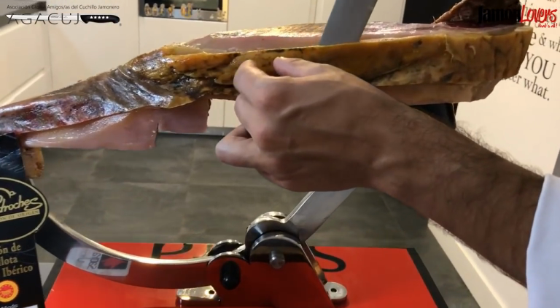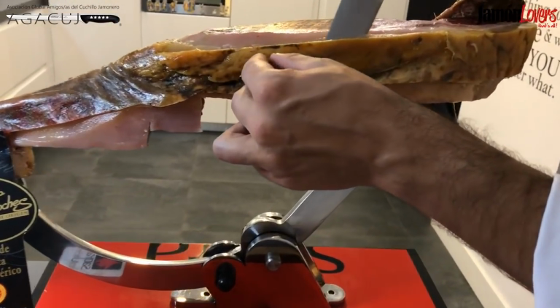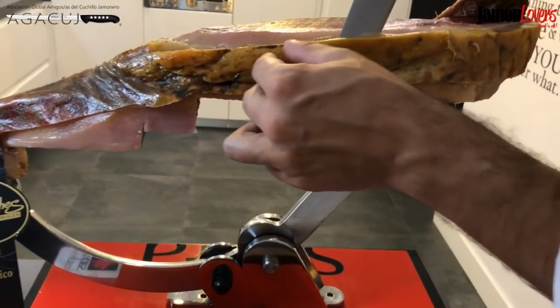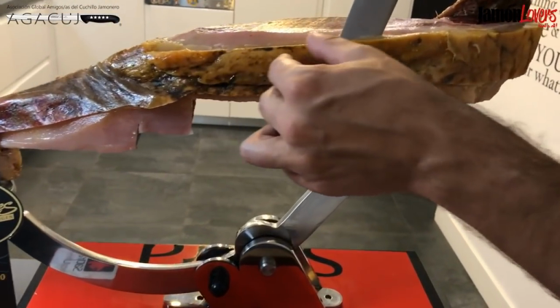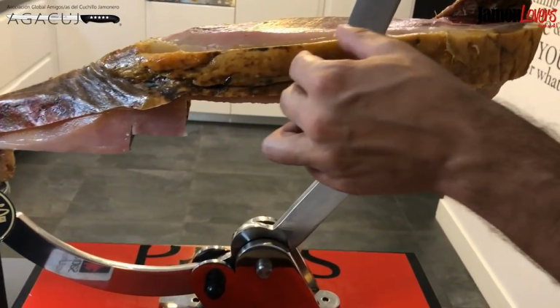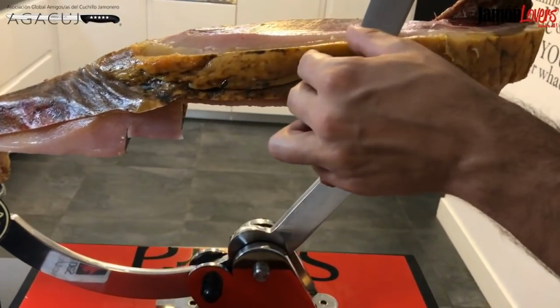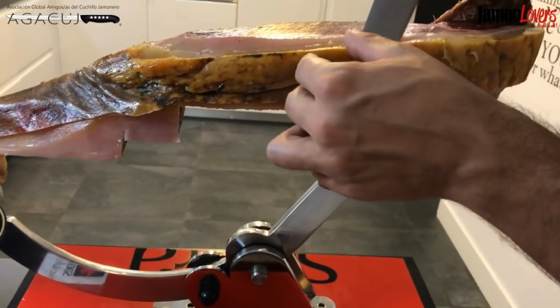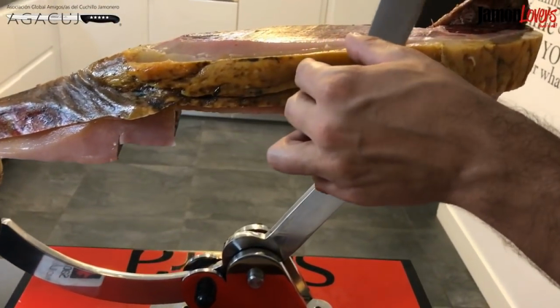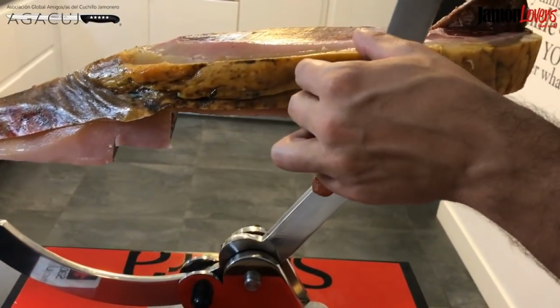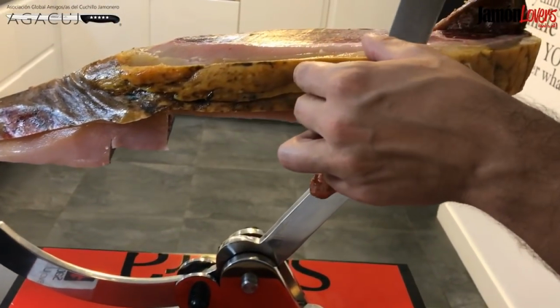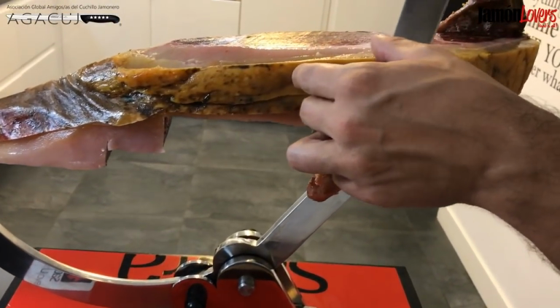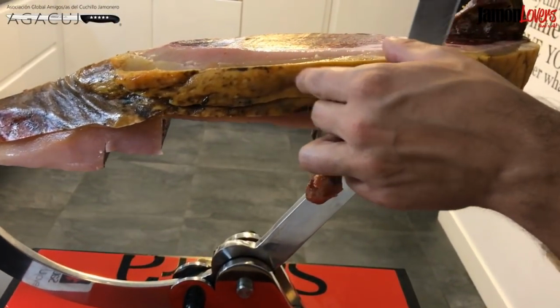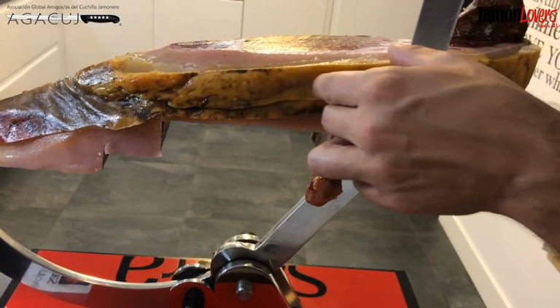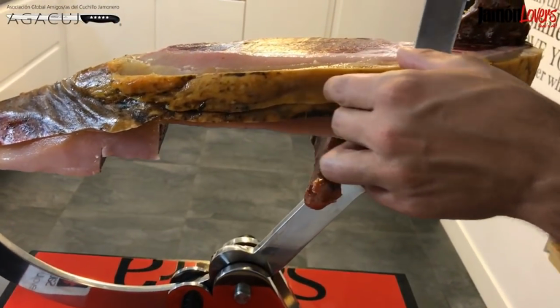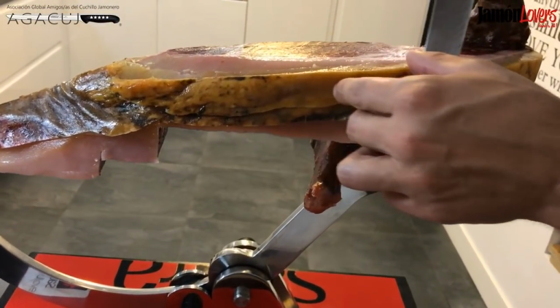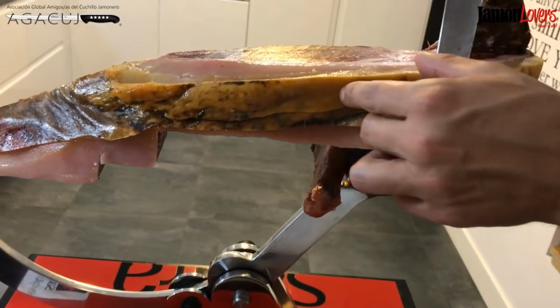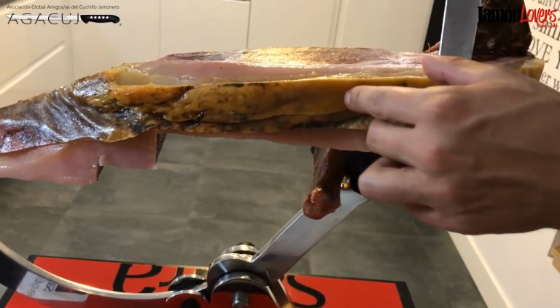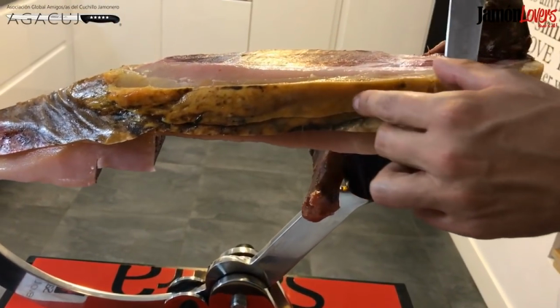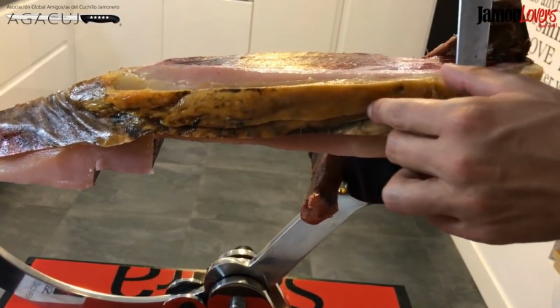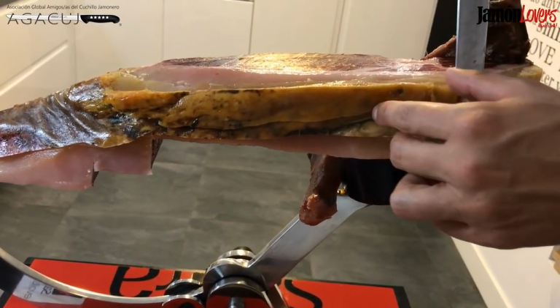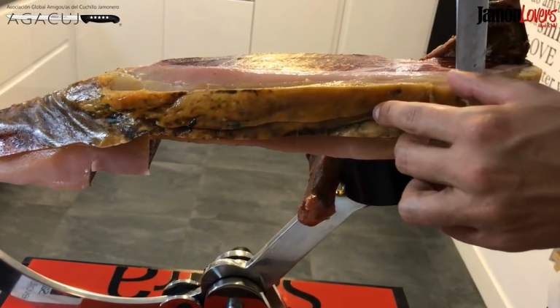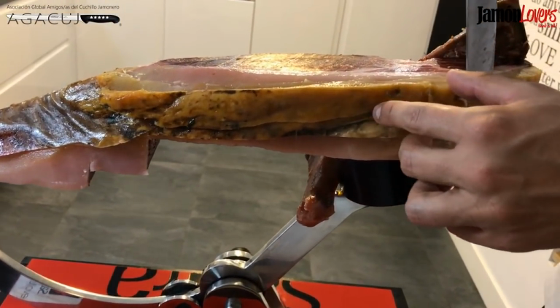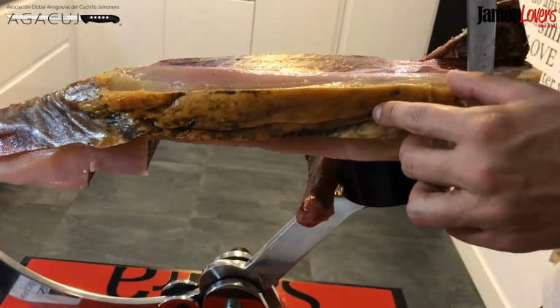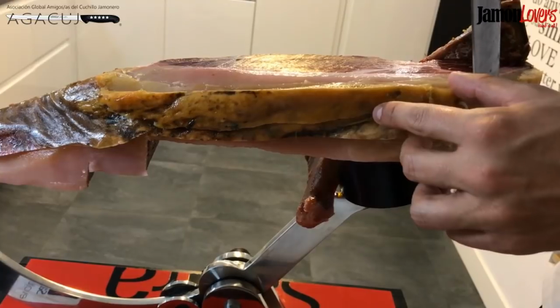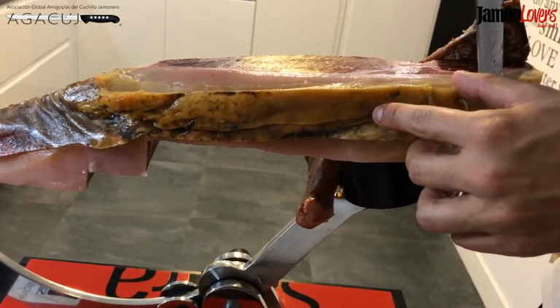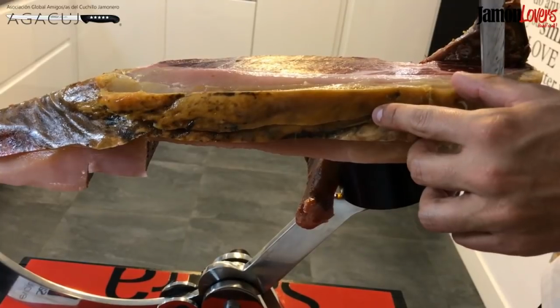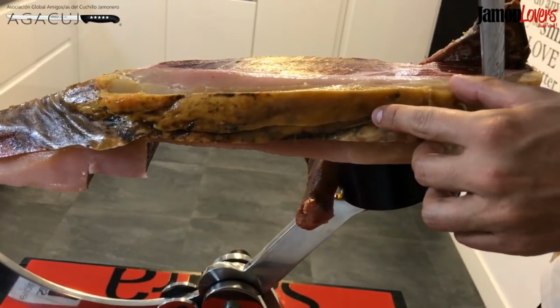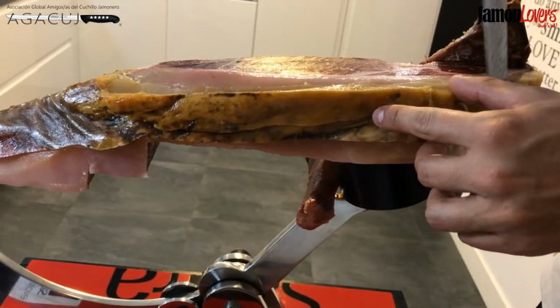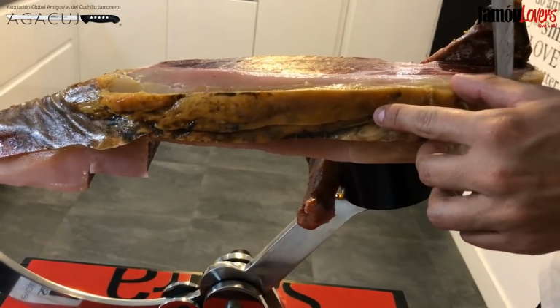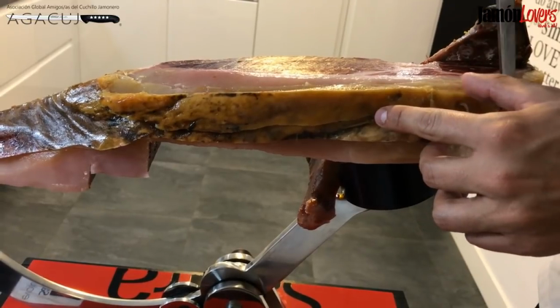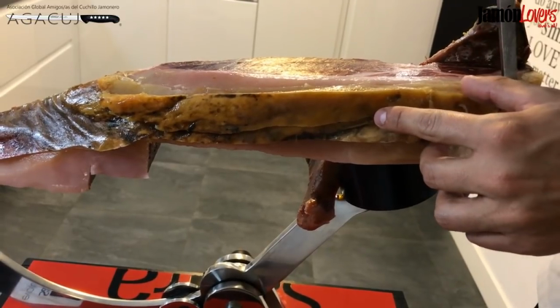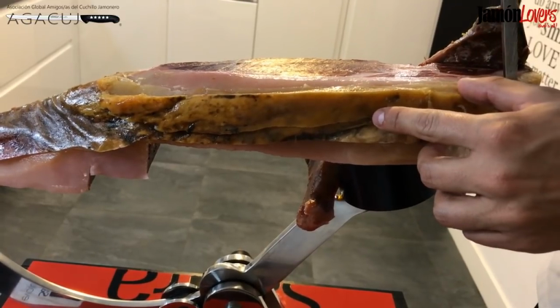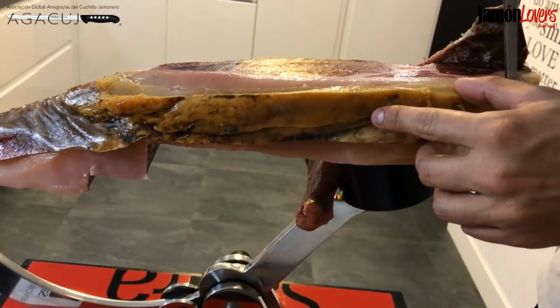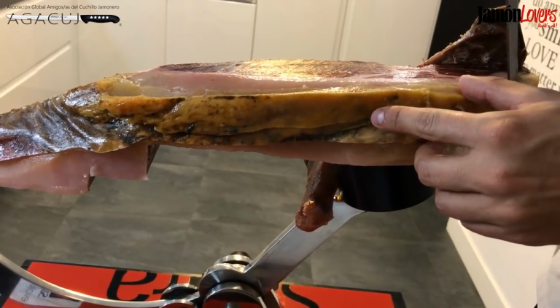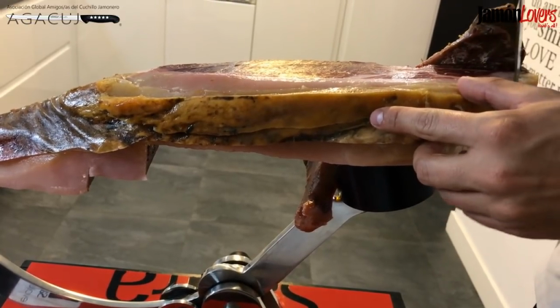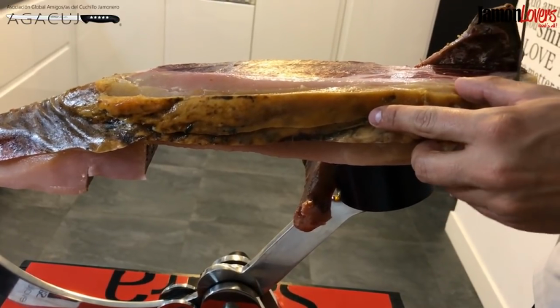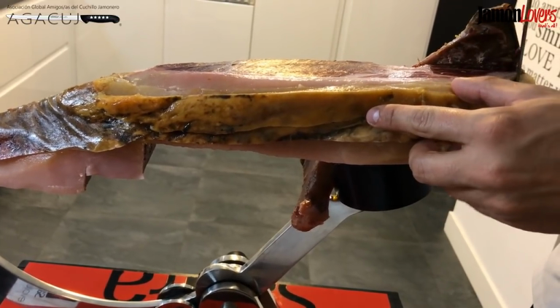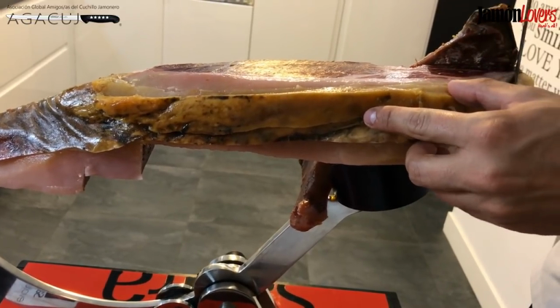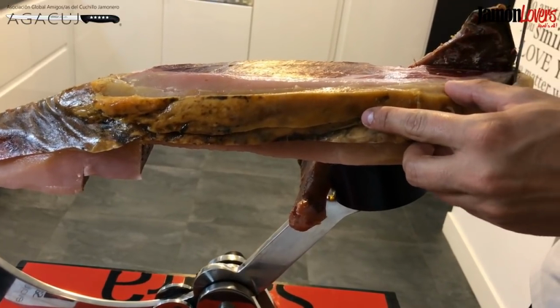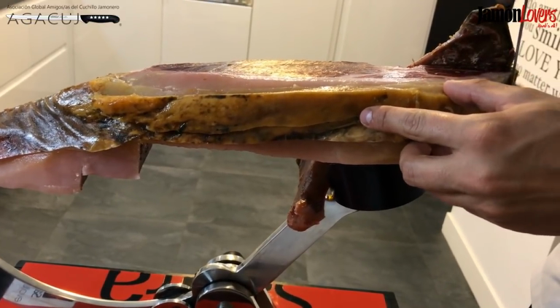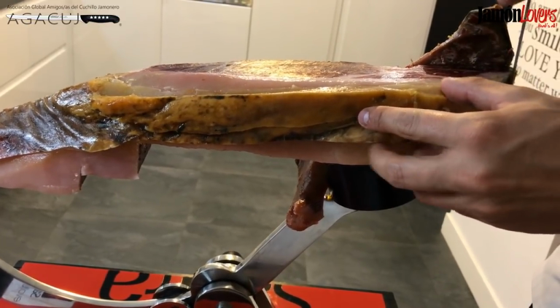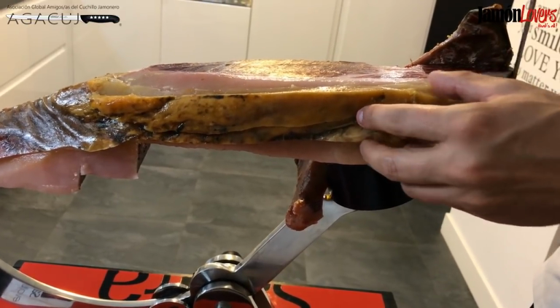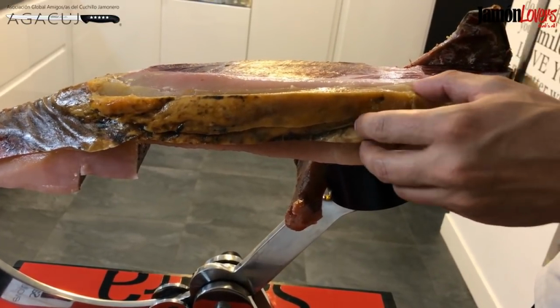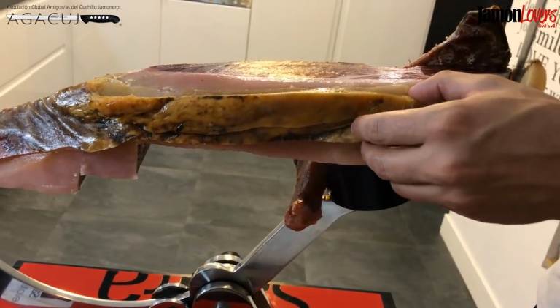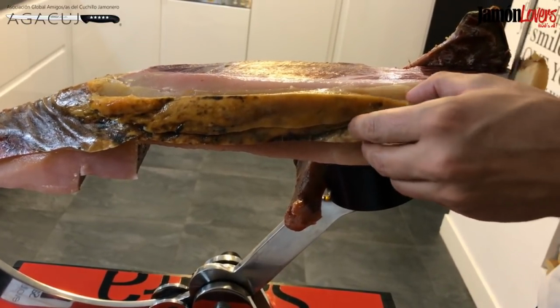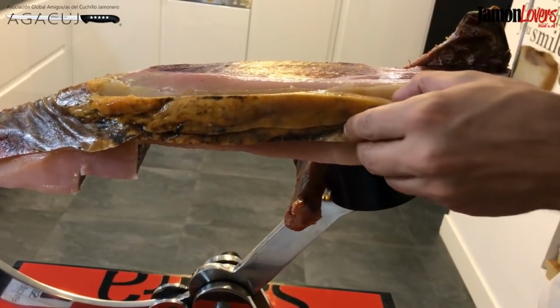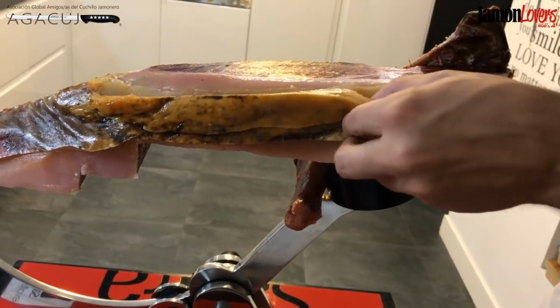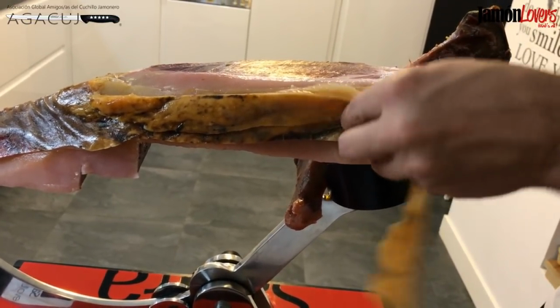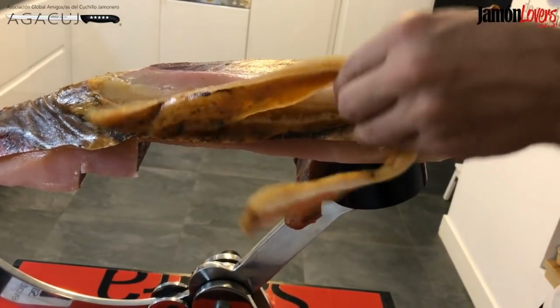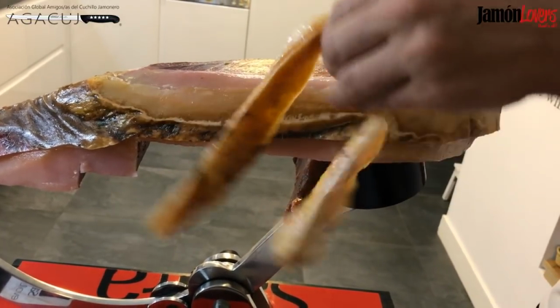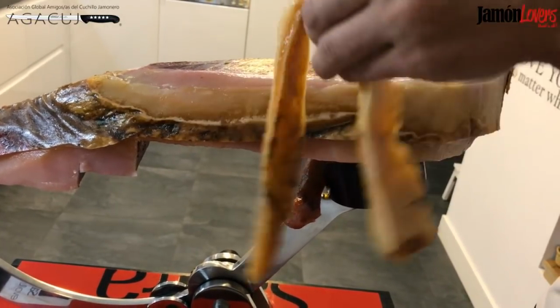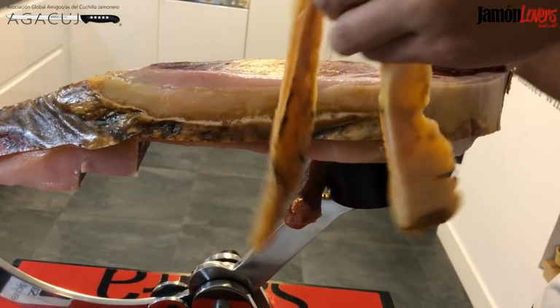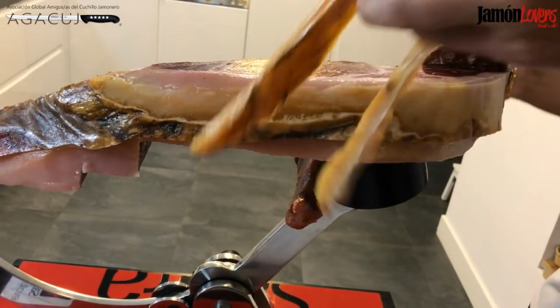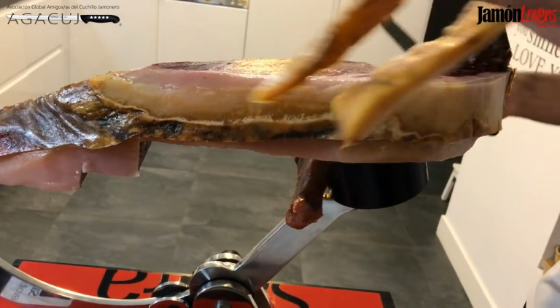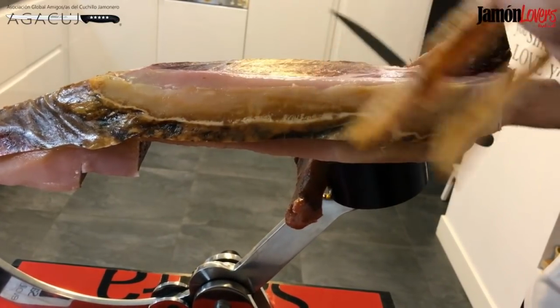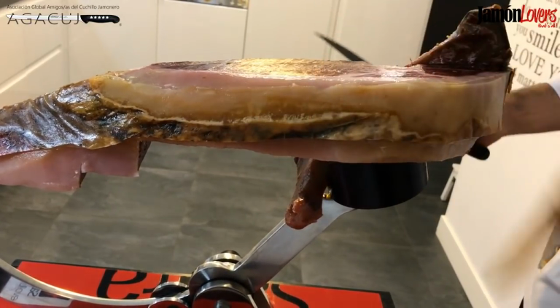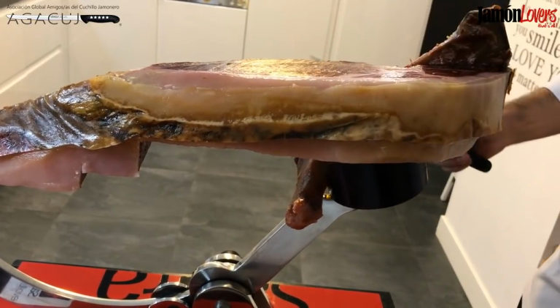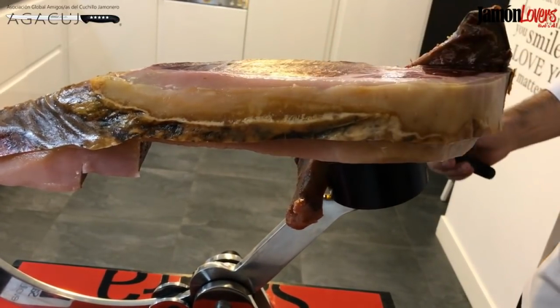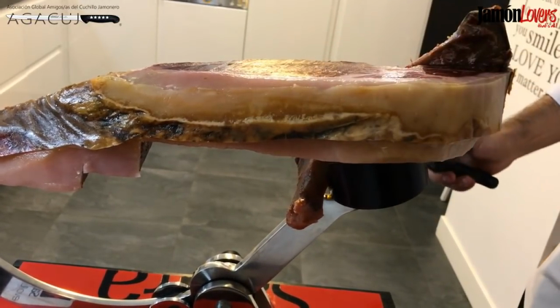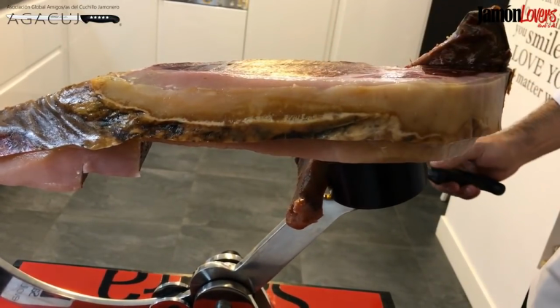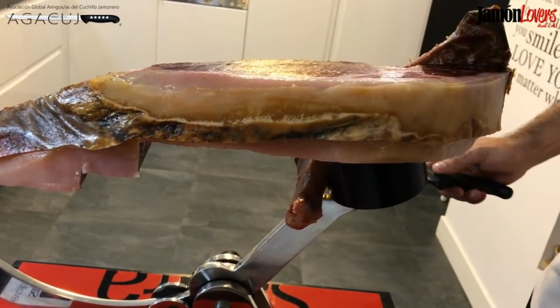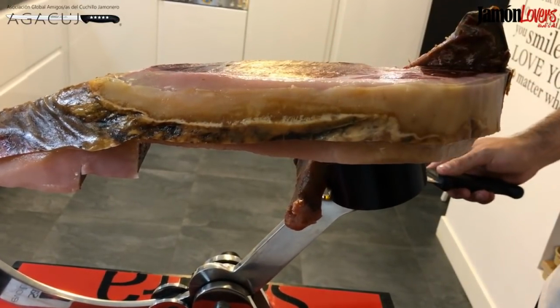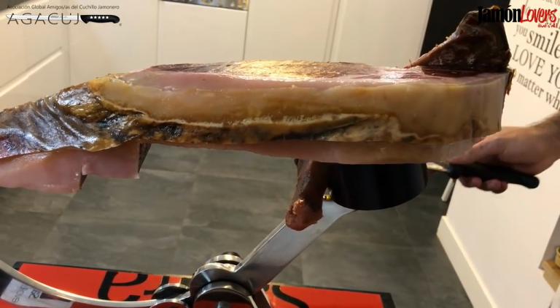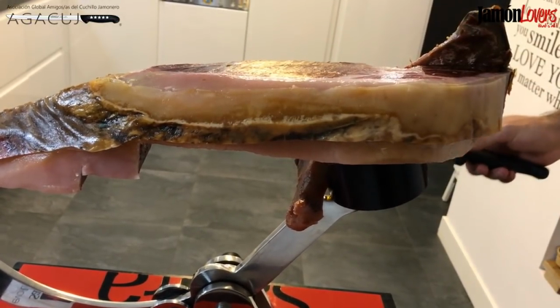Quitamos la parte amarilla hasta que nos salga el tocino de color blanco. Lo que está de tocino amarillo es rancio.